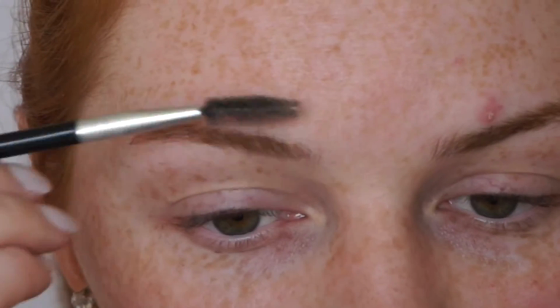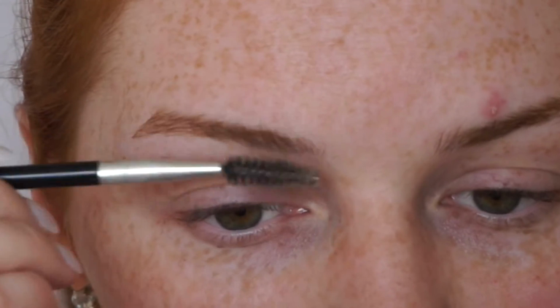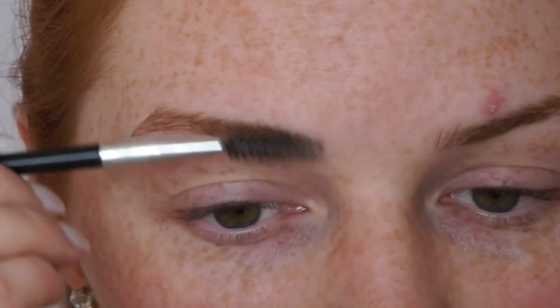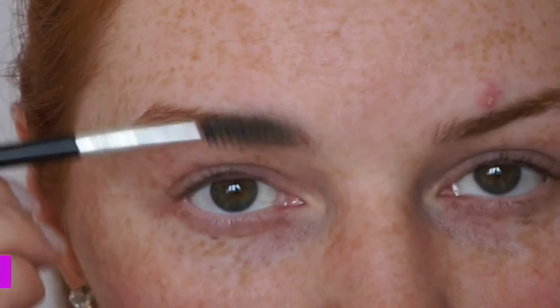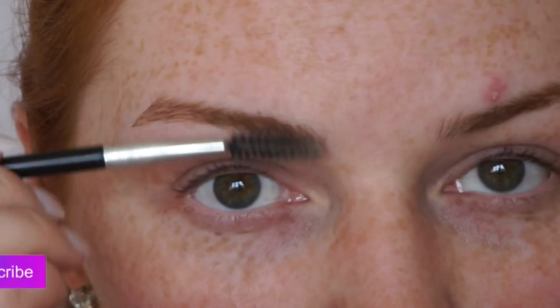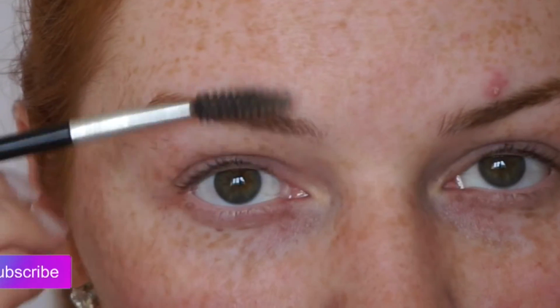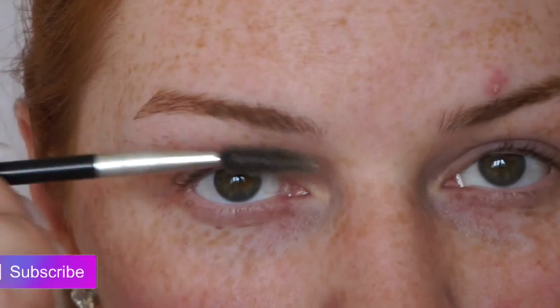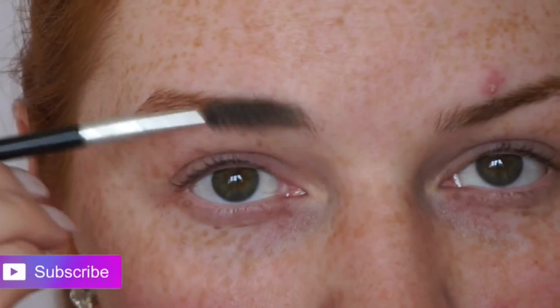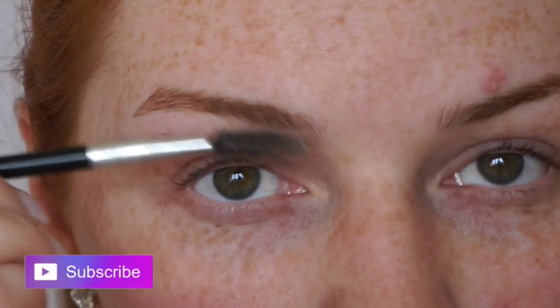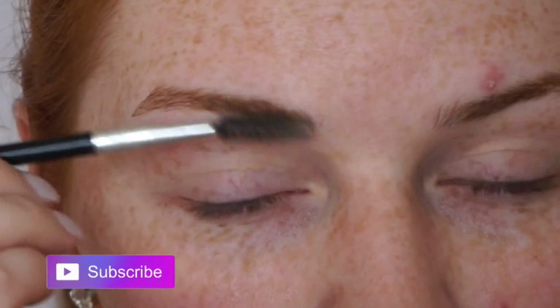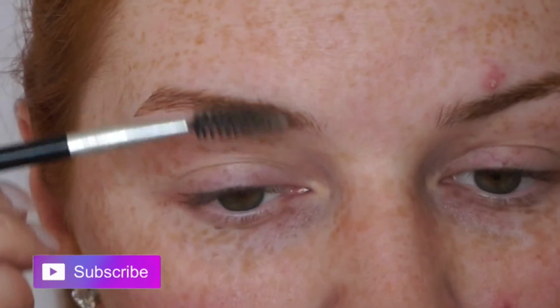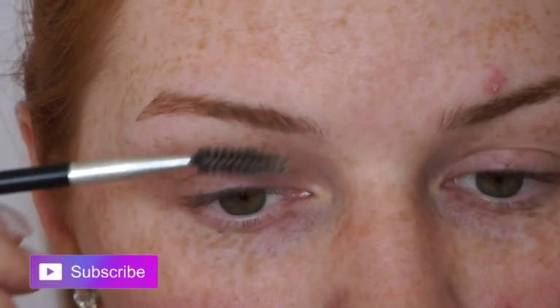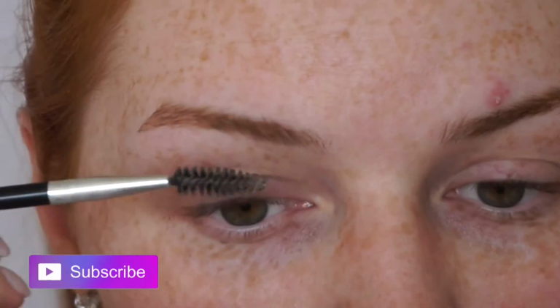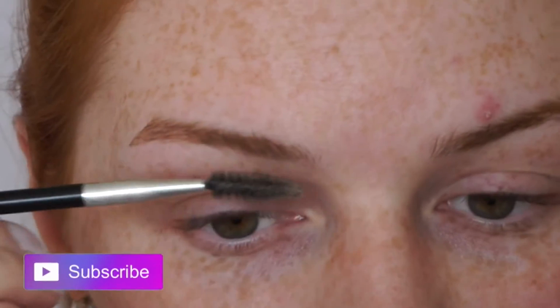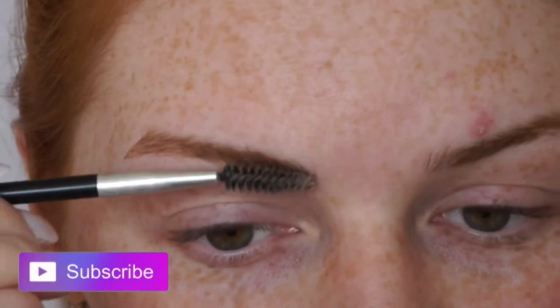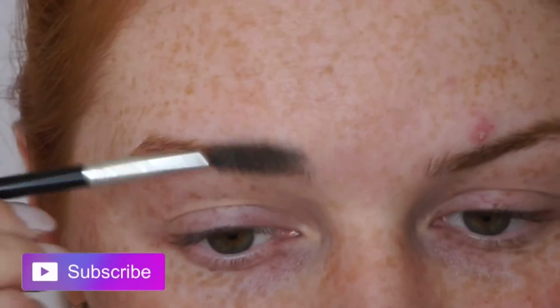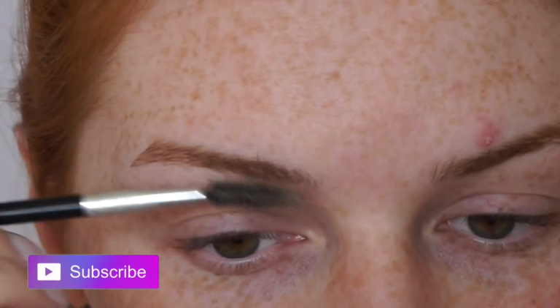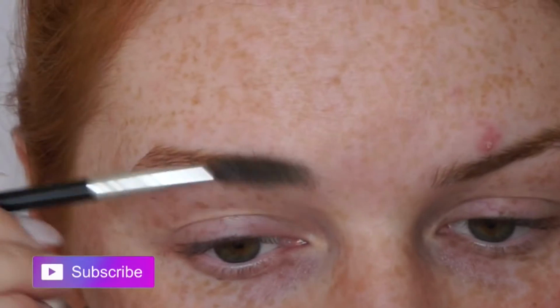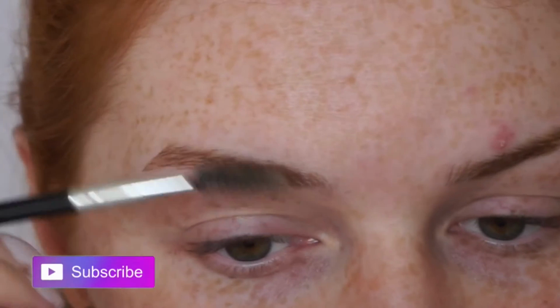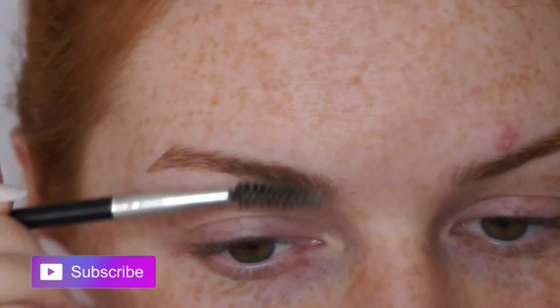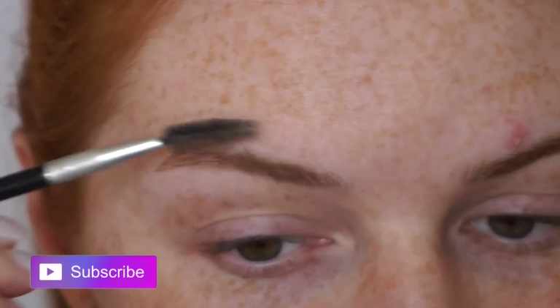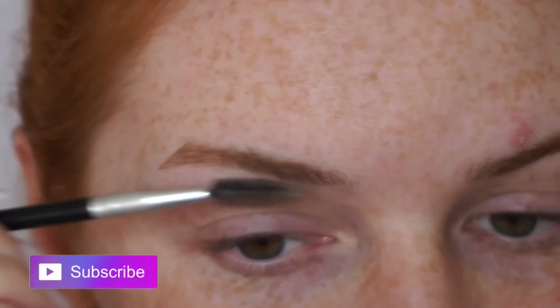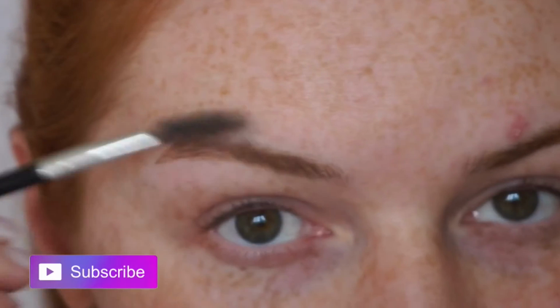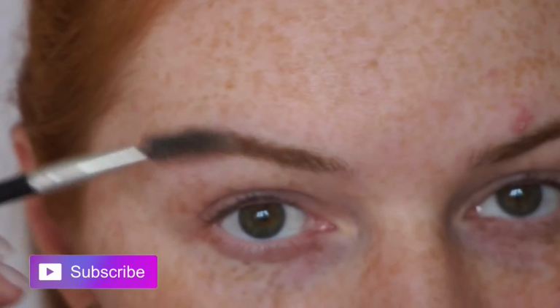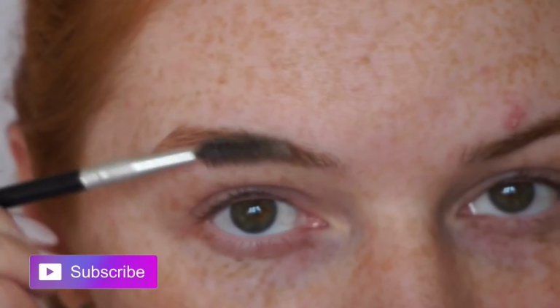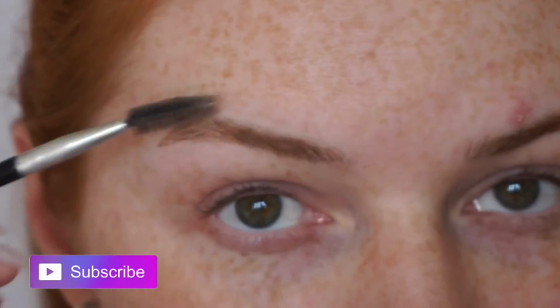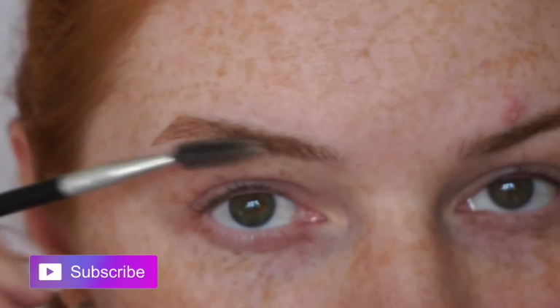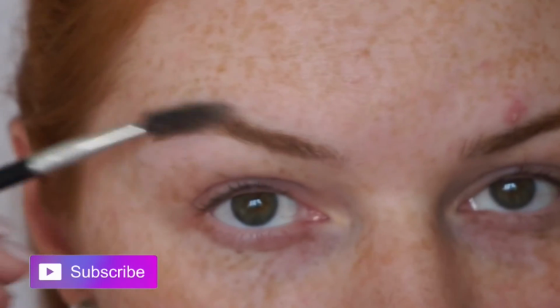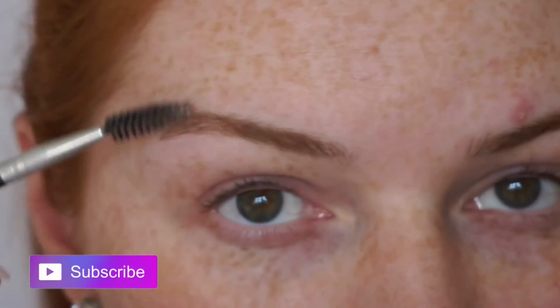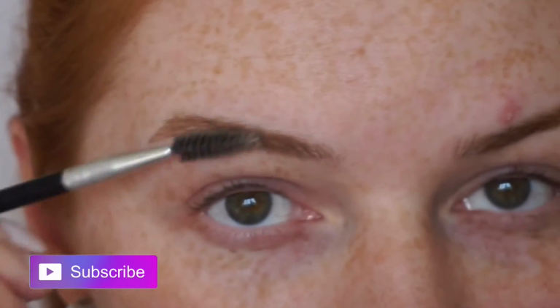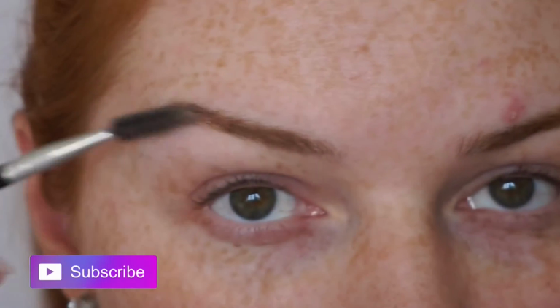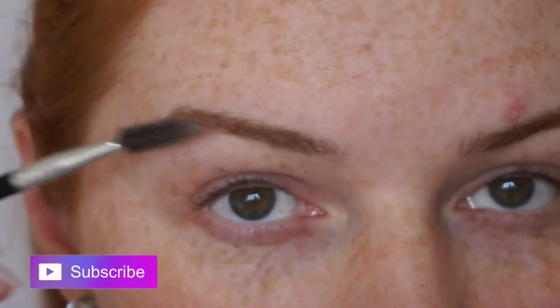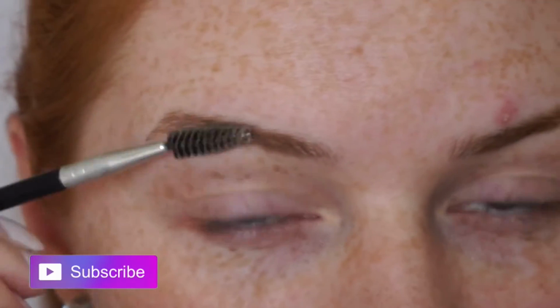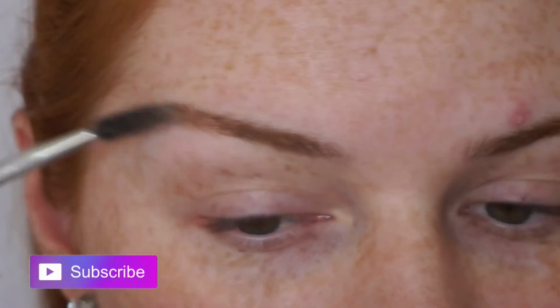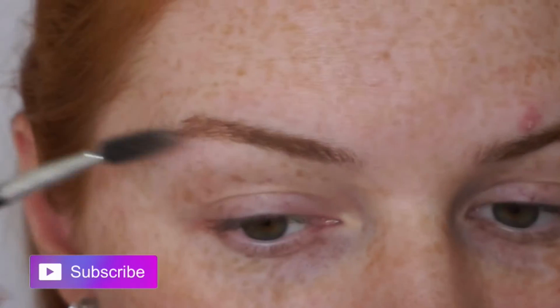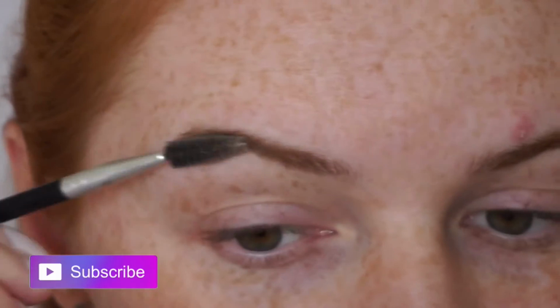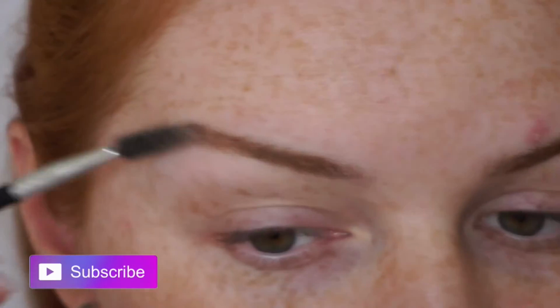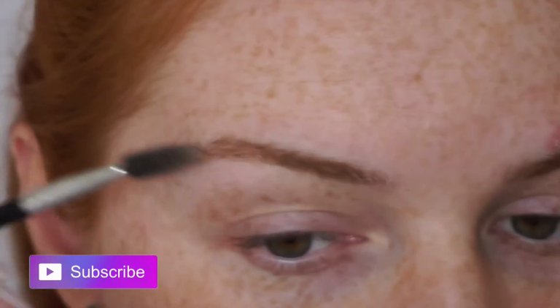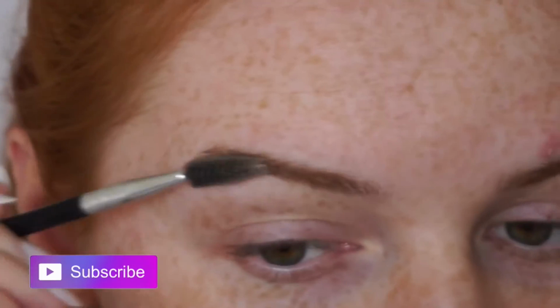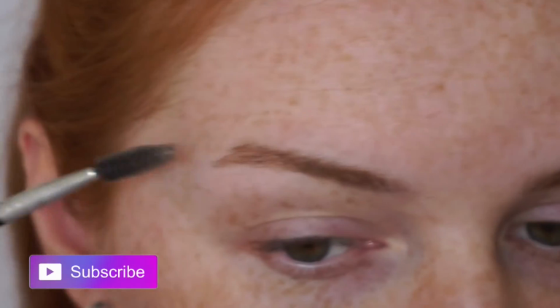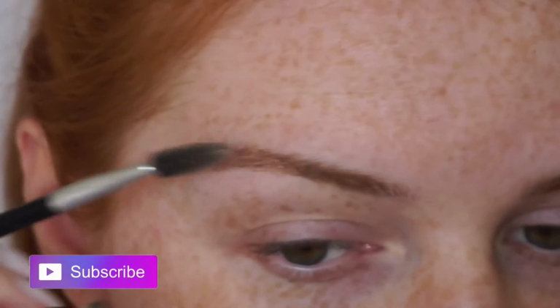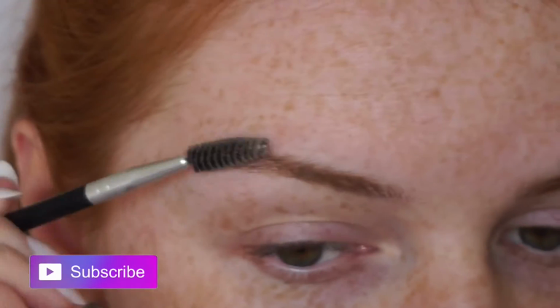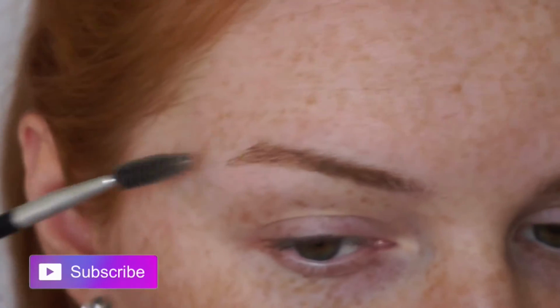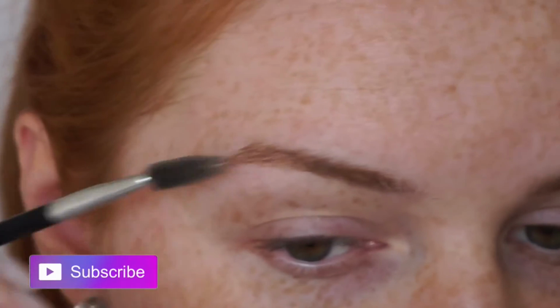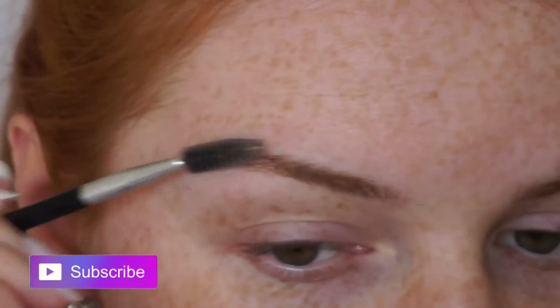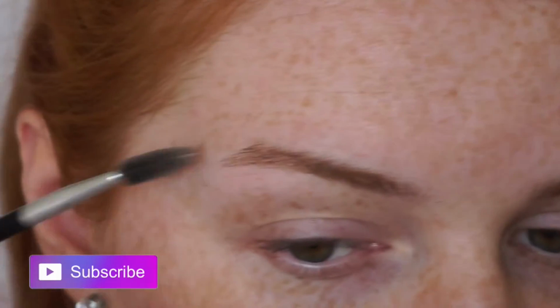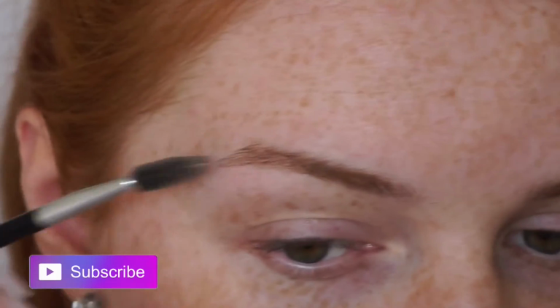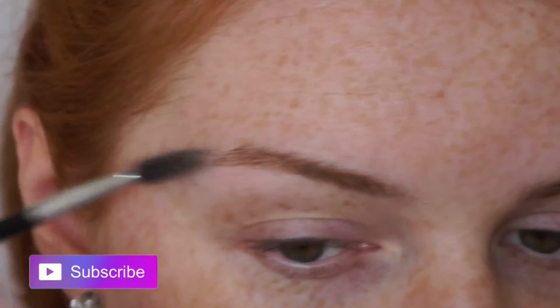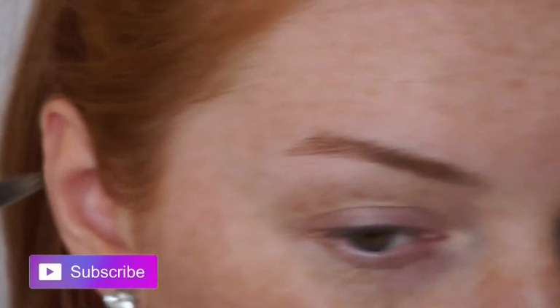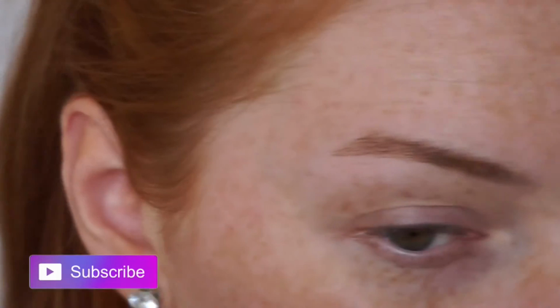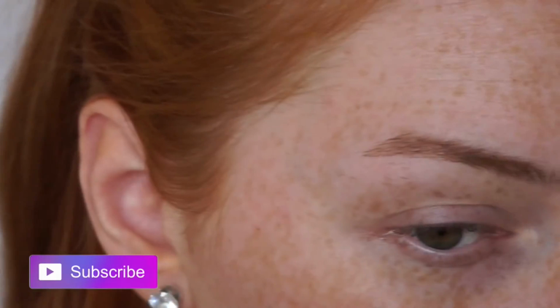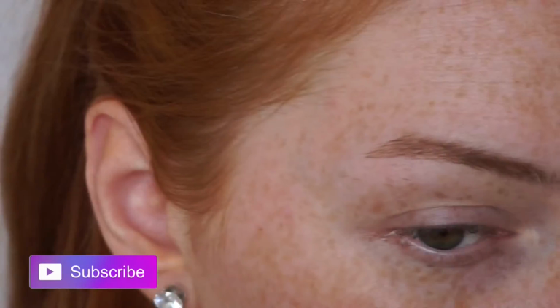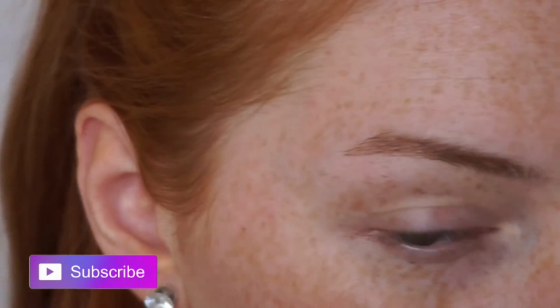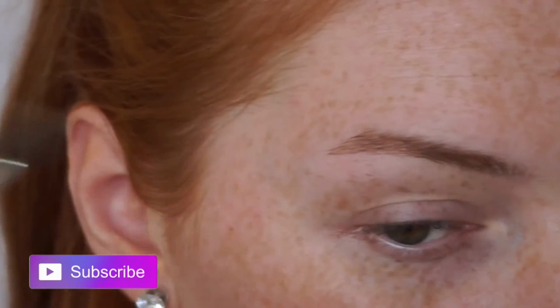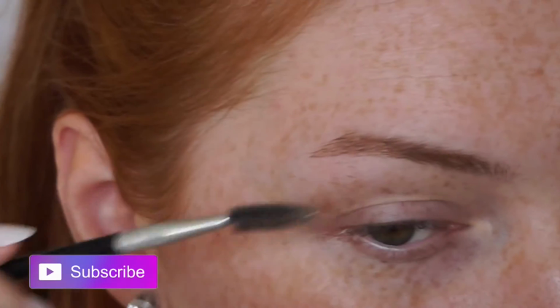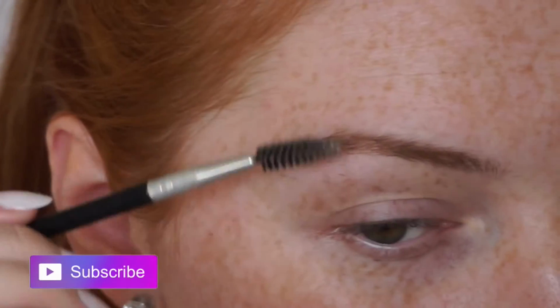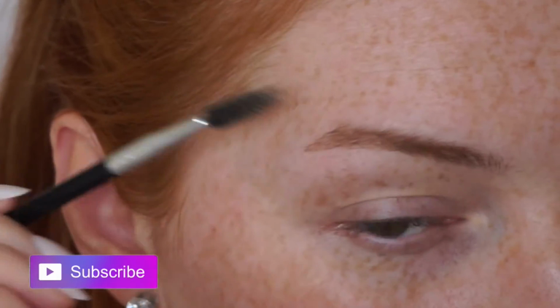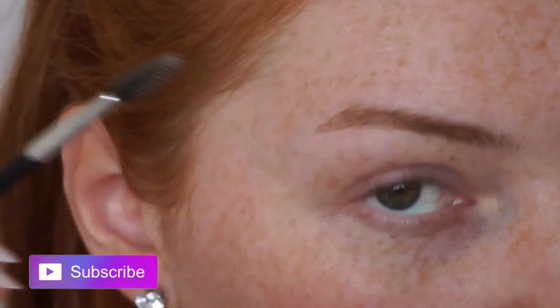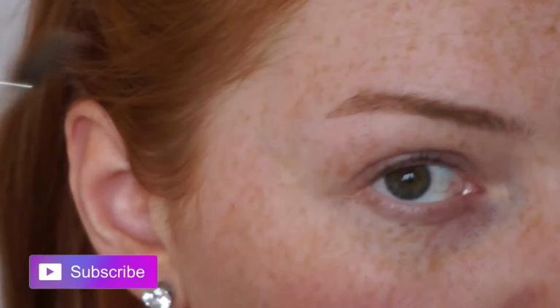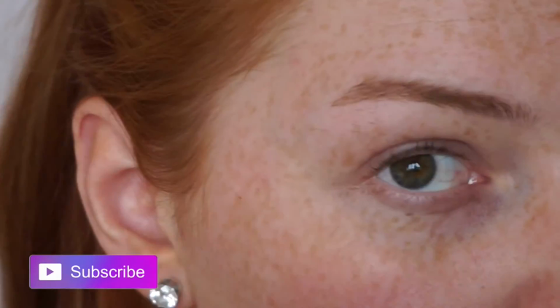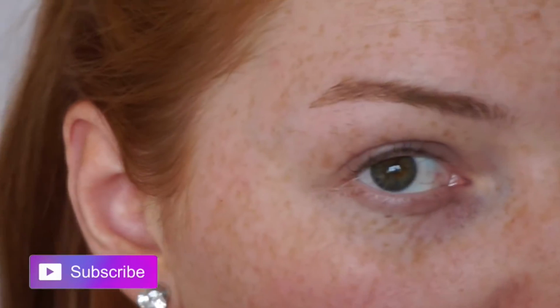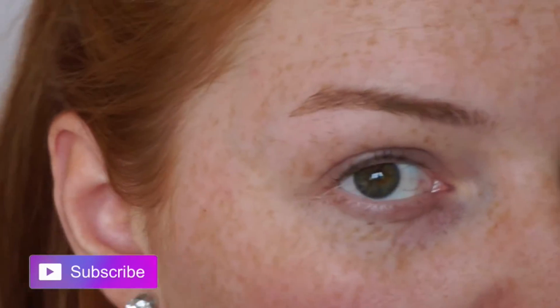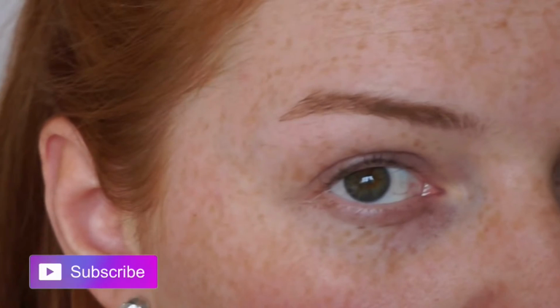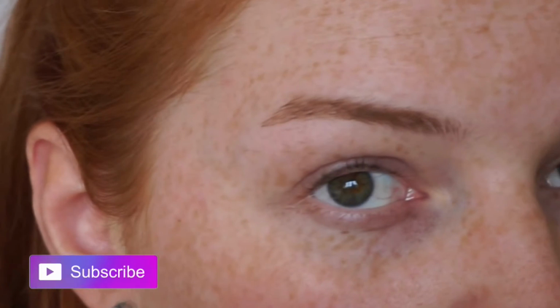So I start off by brushing them through with a spoolie. This just makes them easier to manage and makes it easier for me to see what I need to do.